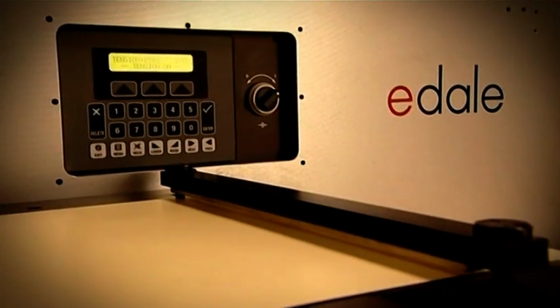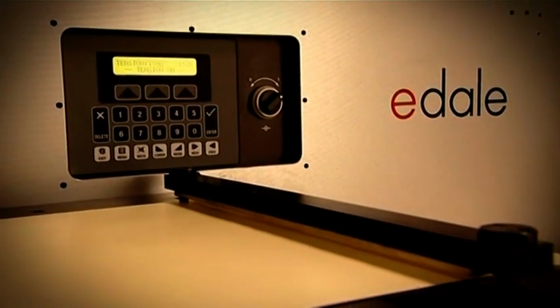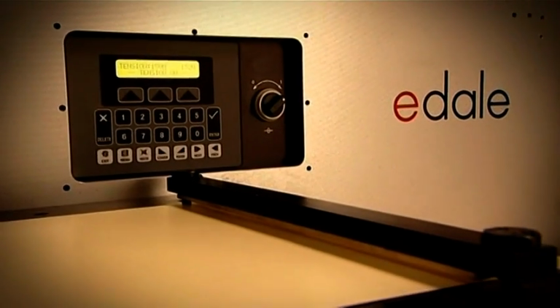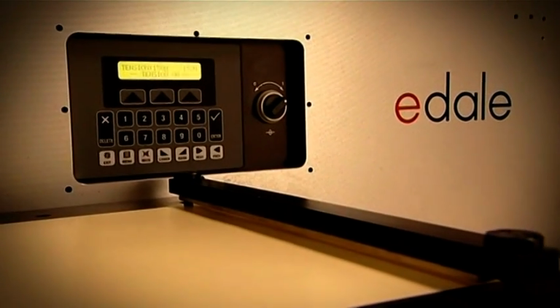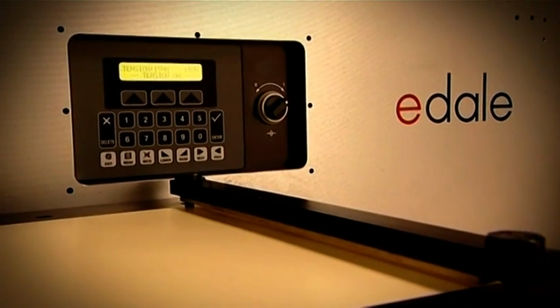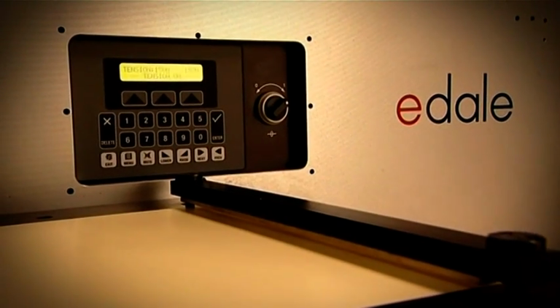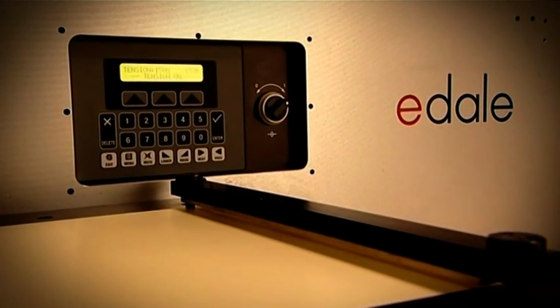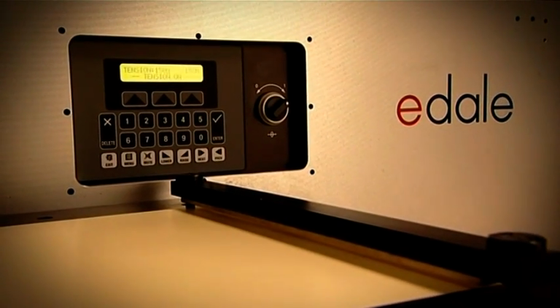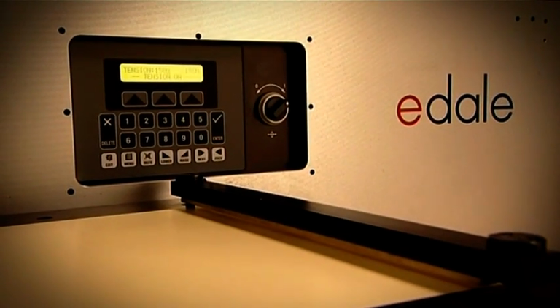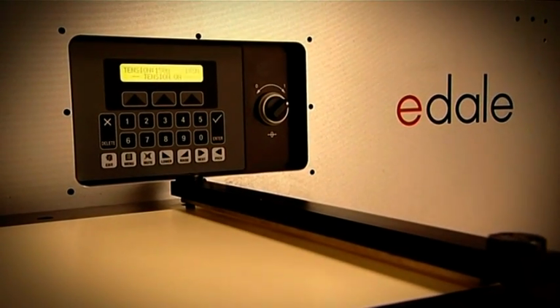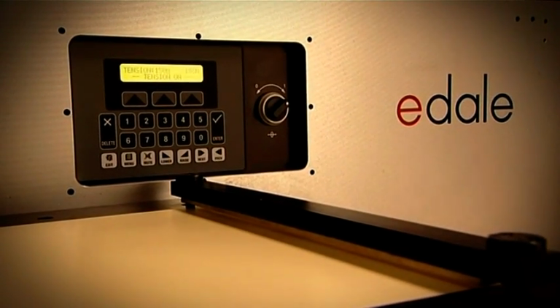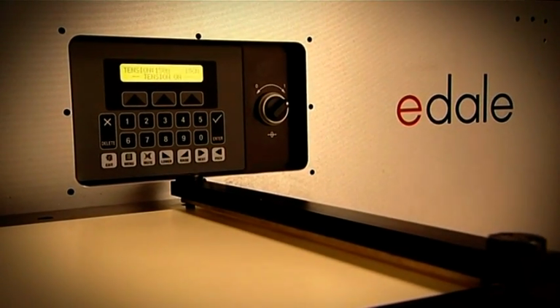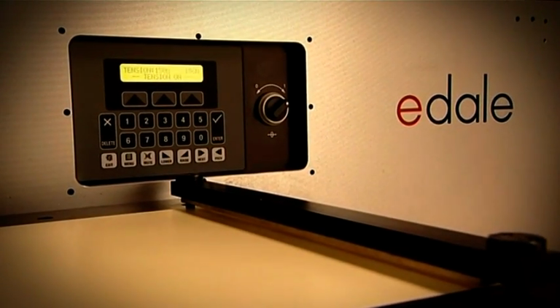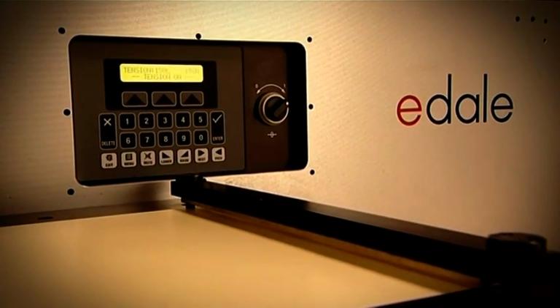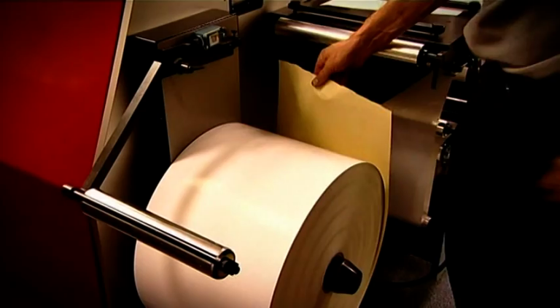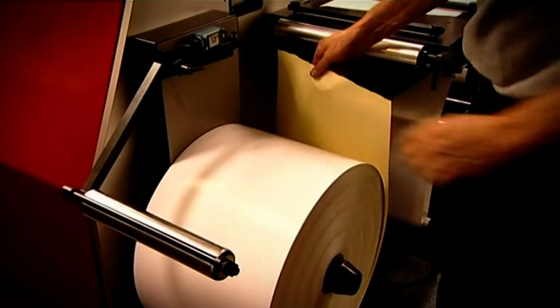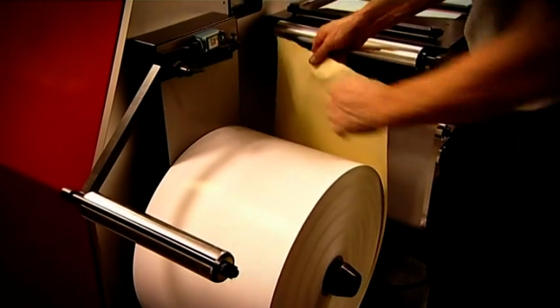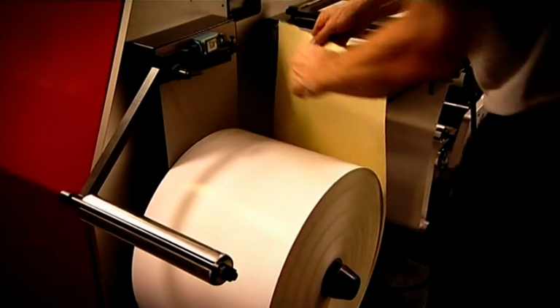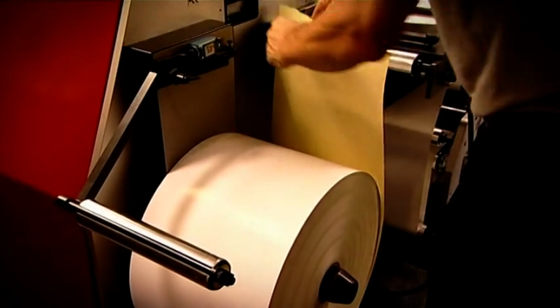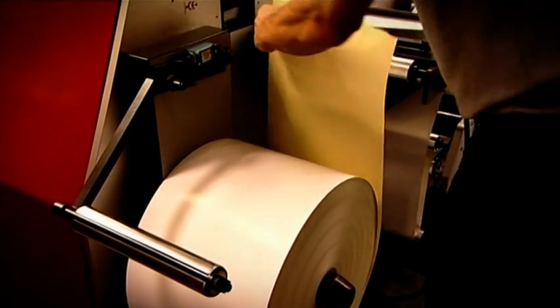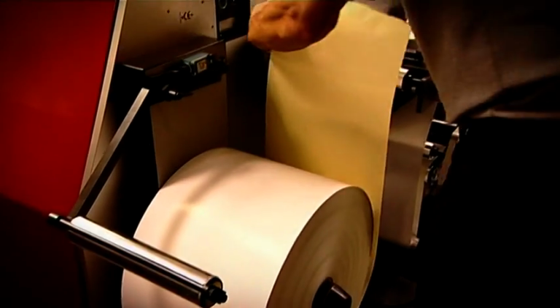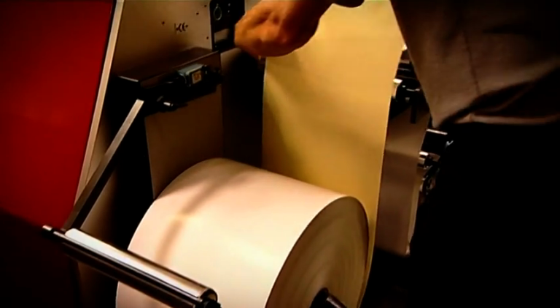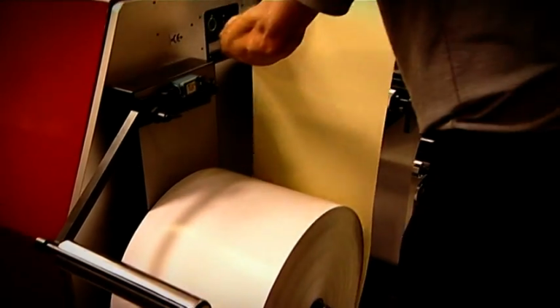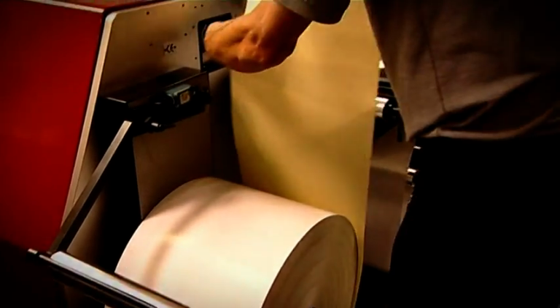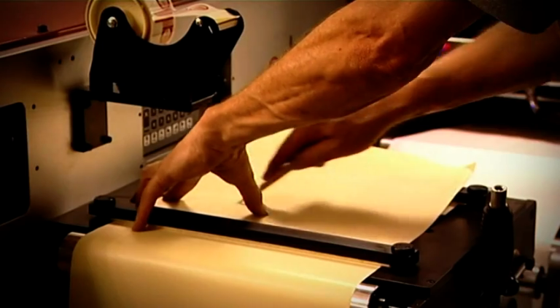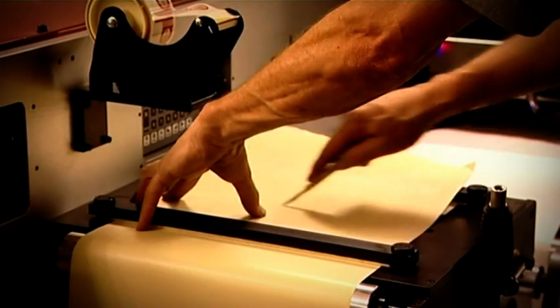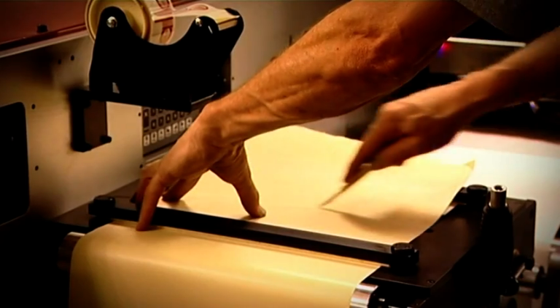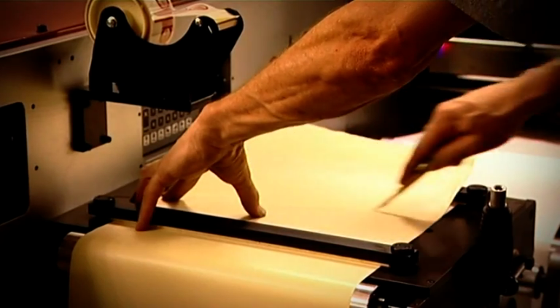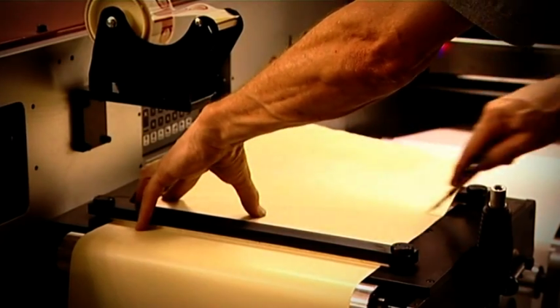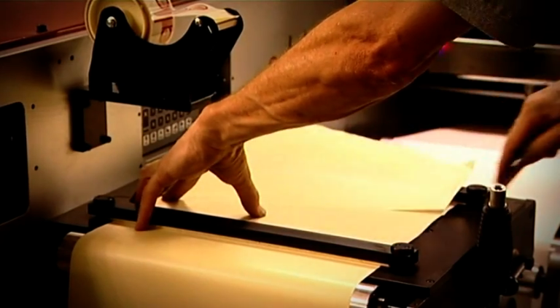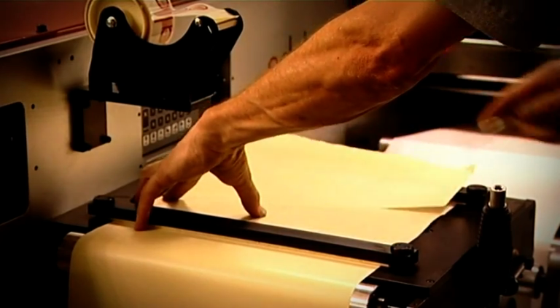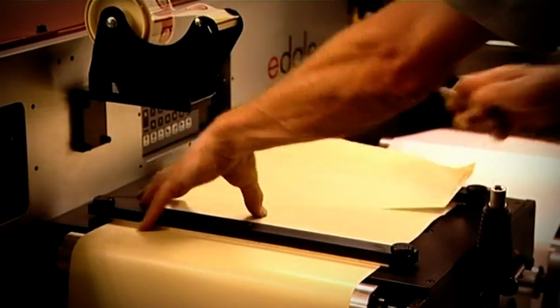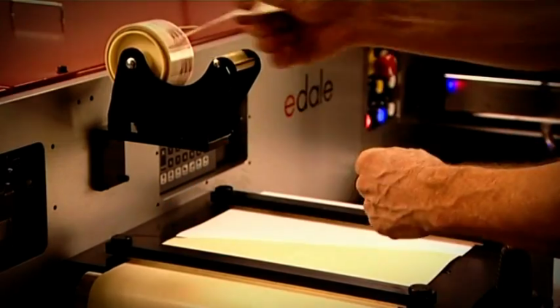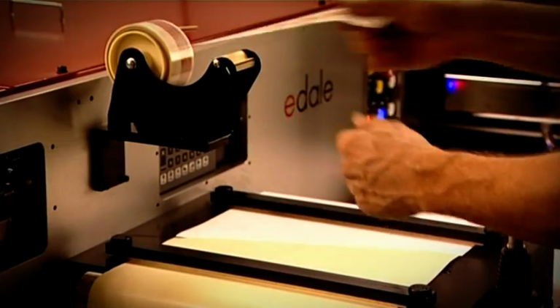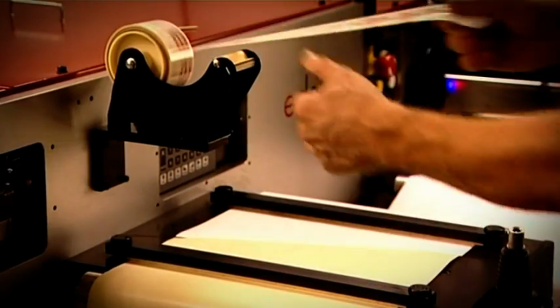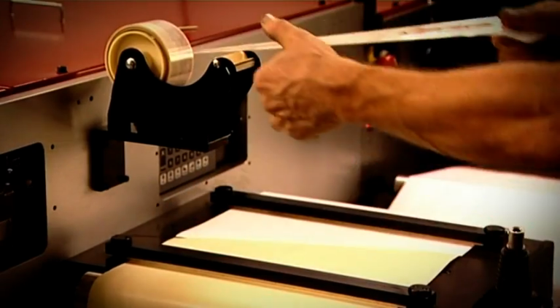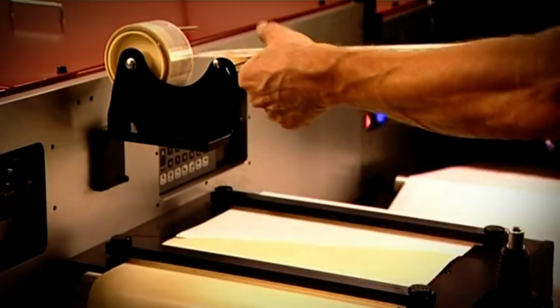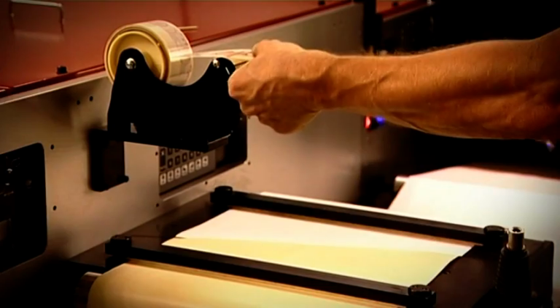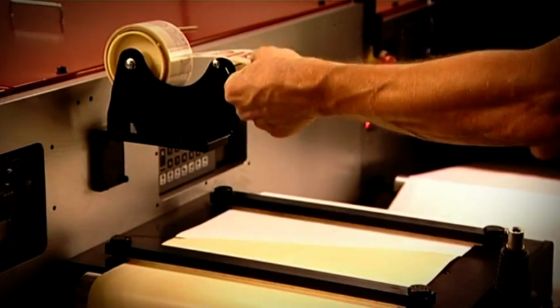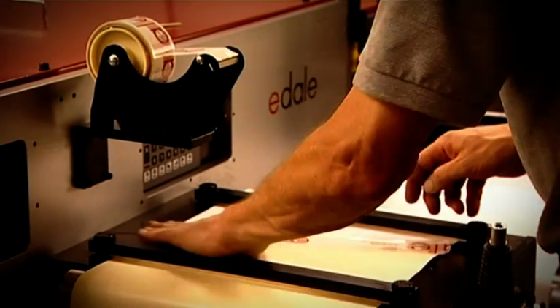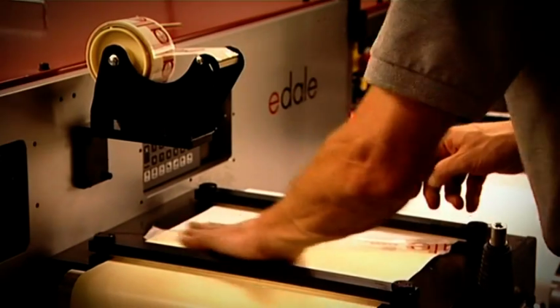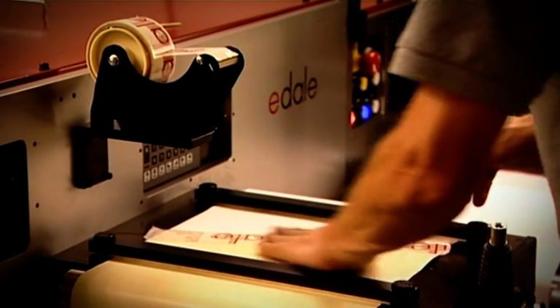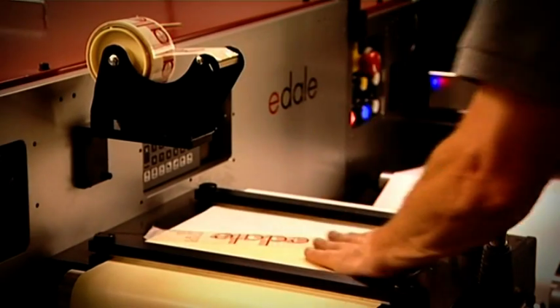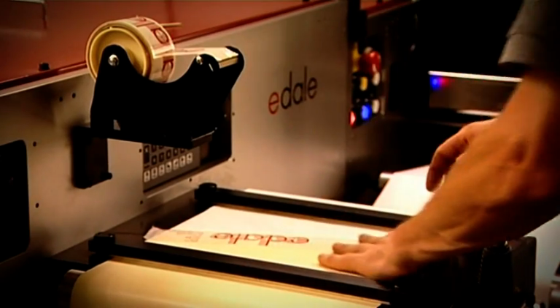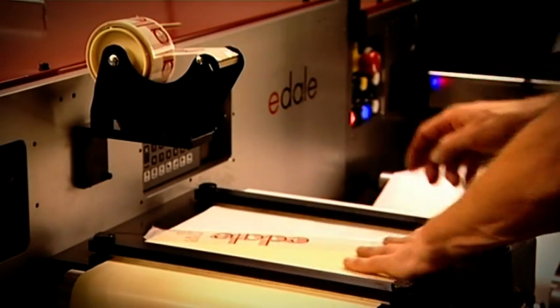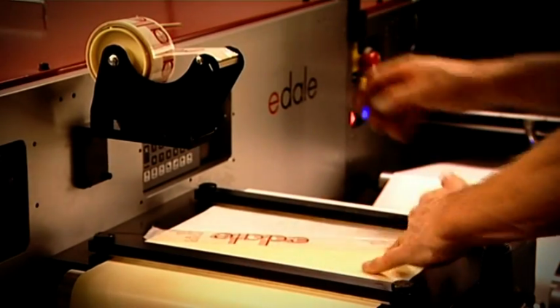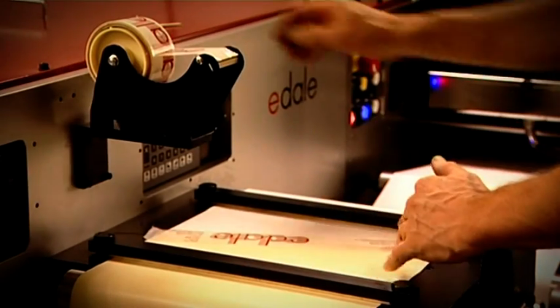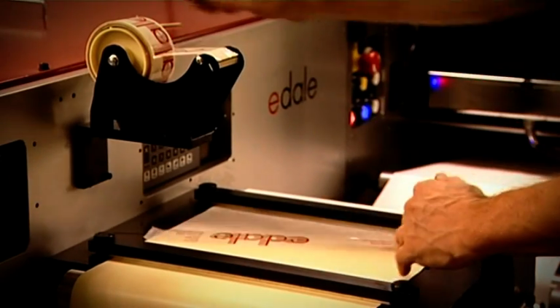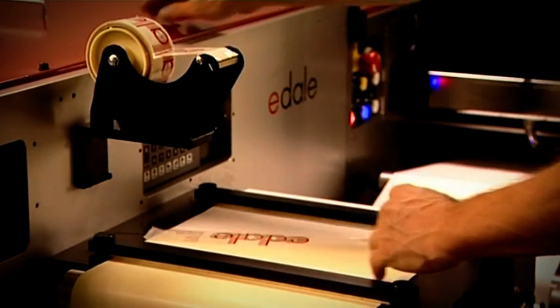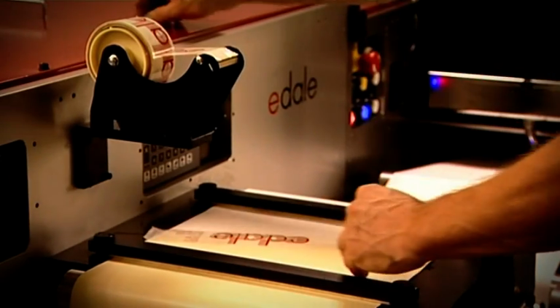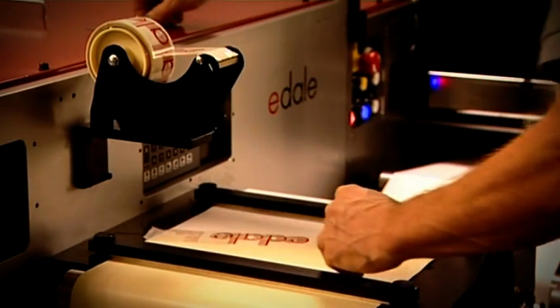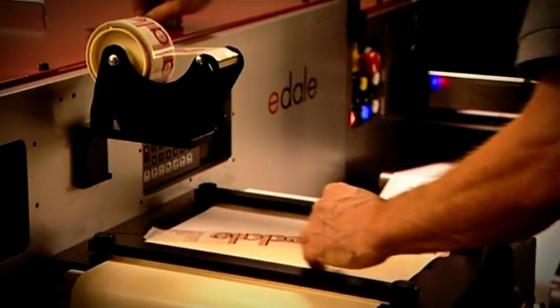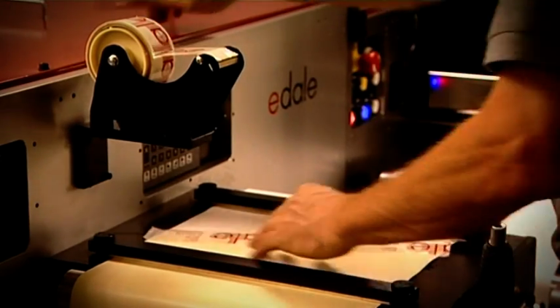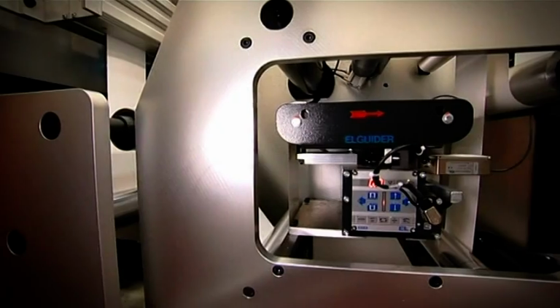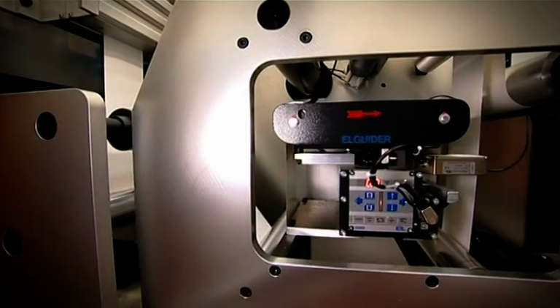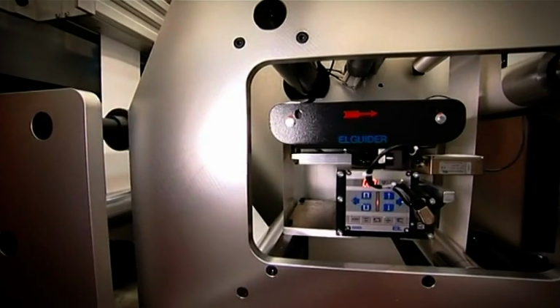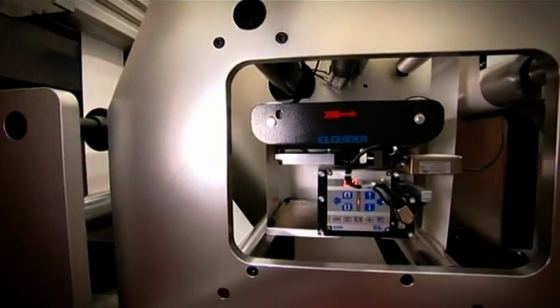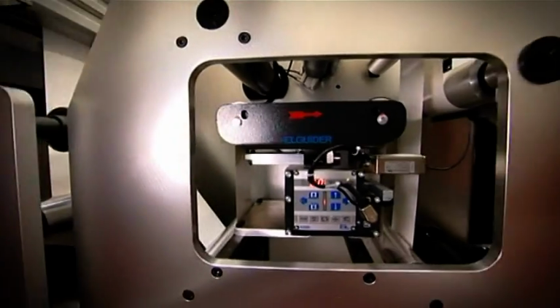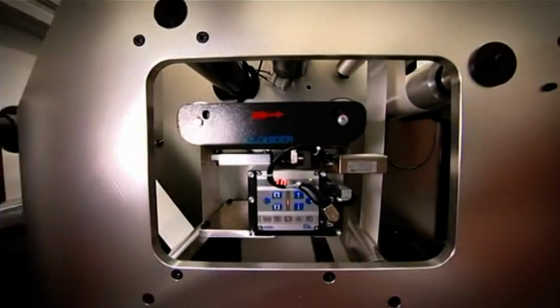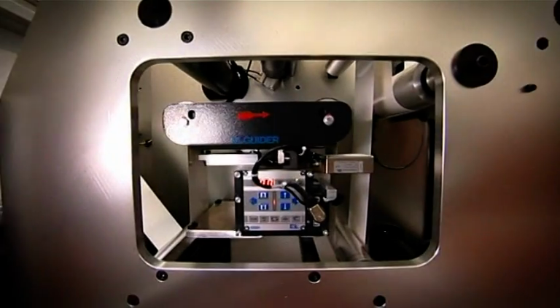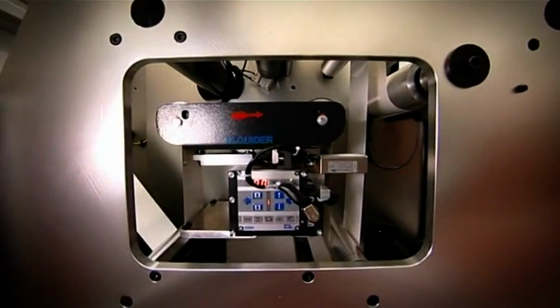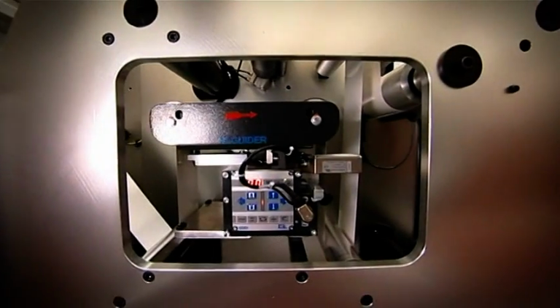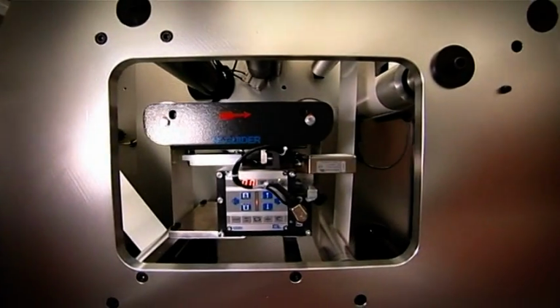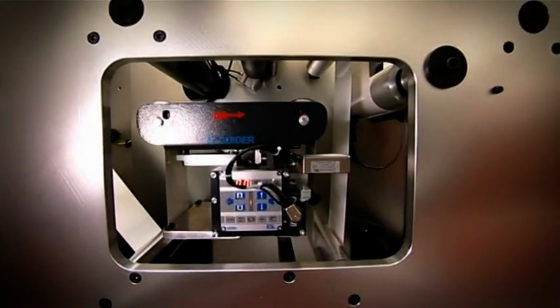Pre-print management solutions include, as standard, a splice table and web guiding, with optional corona treatment and web cleaning also available.